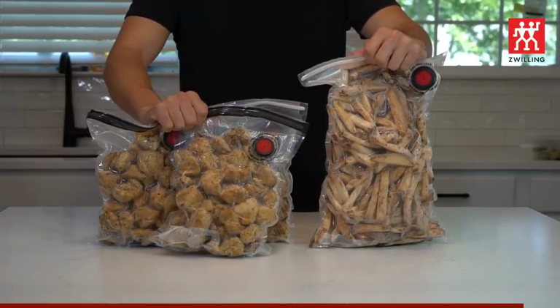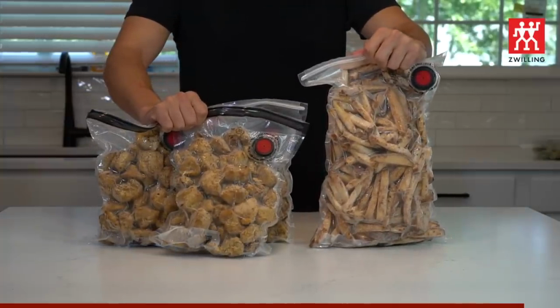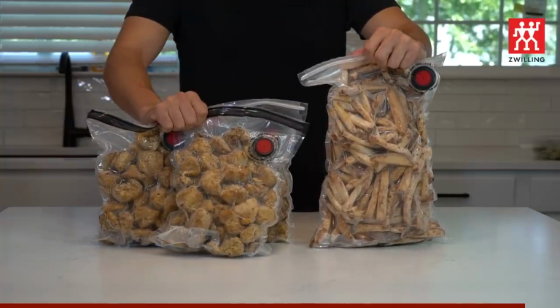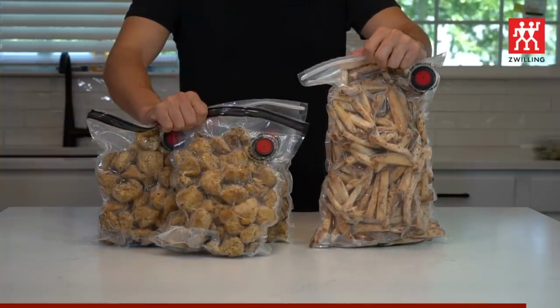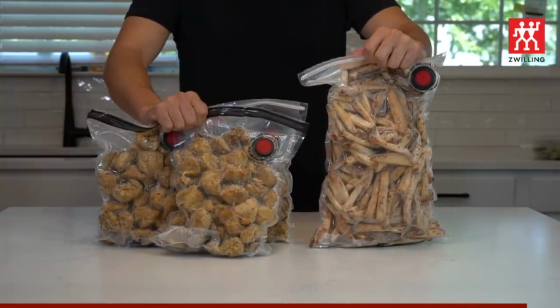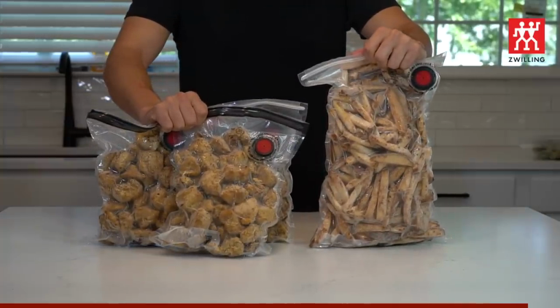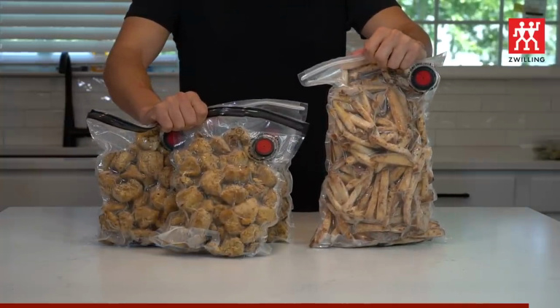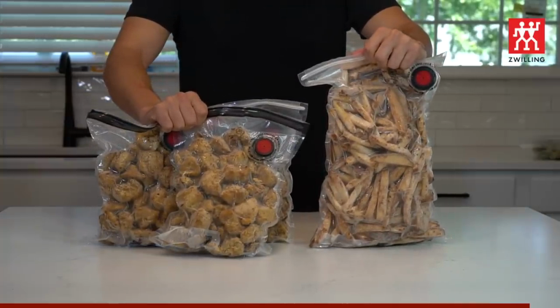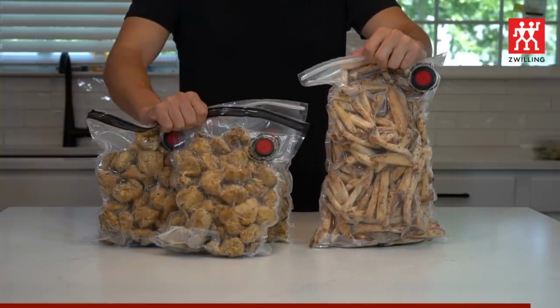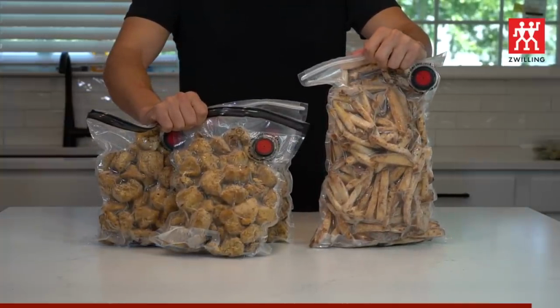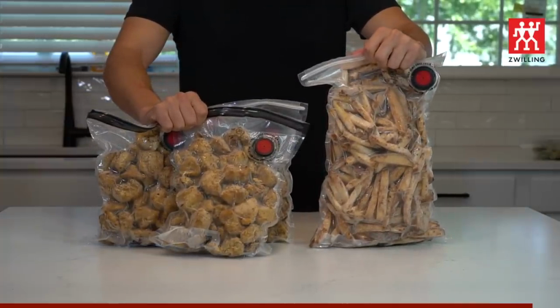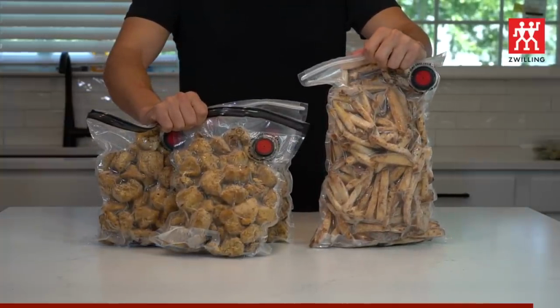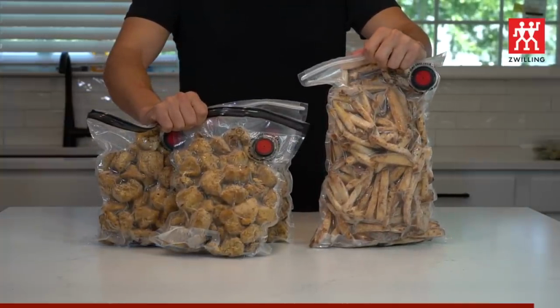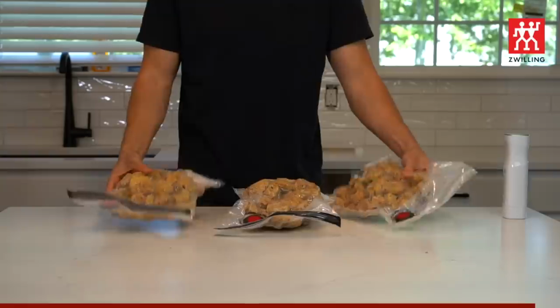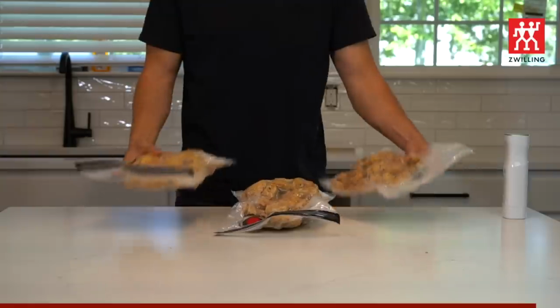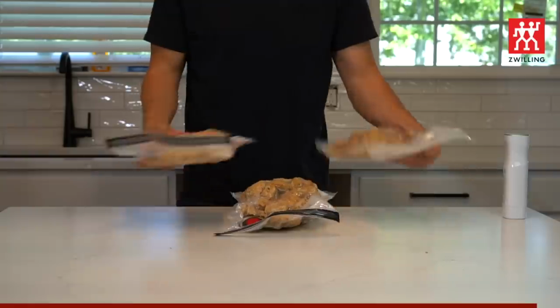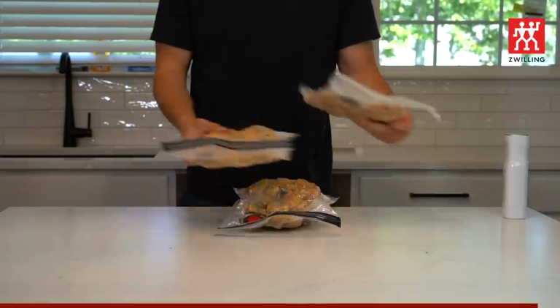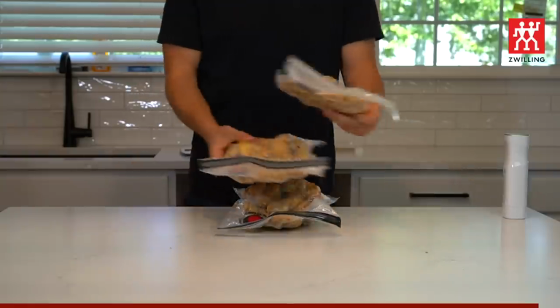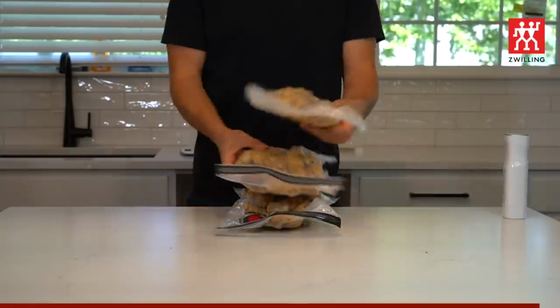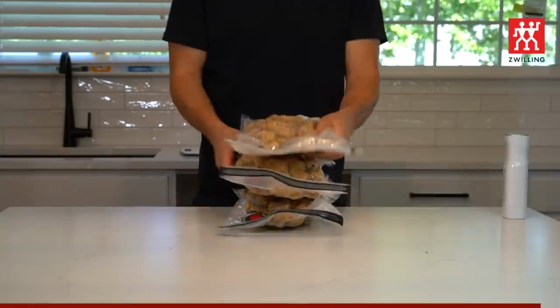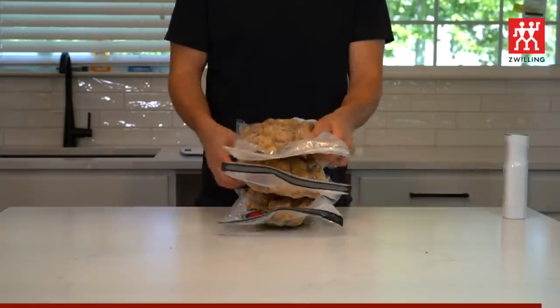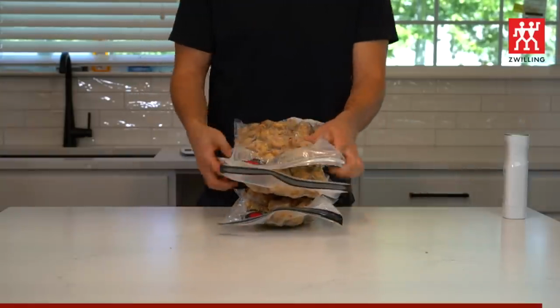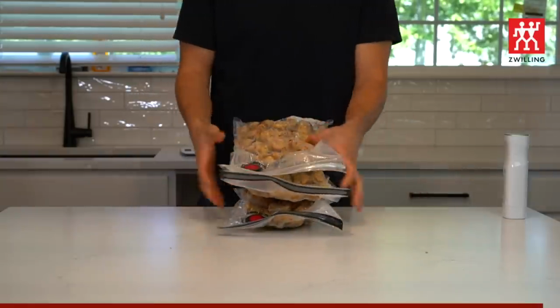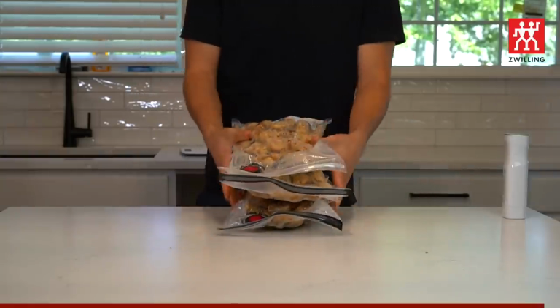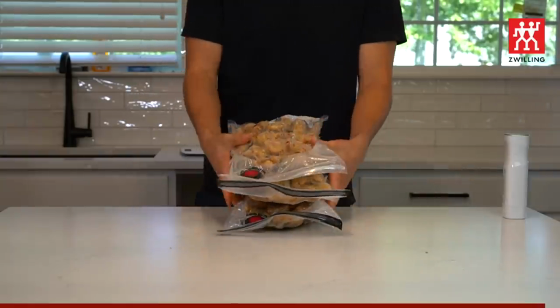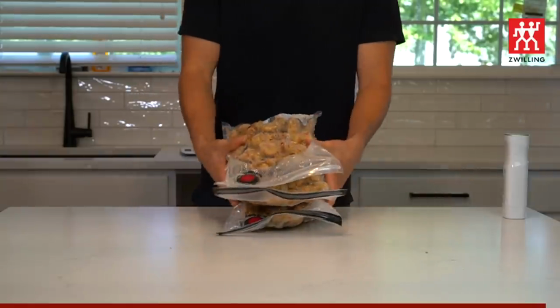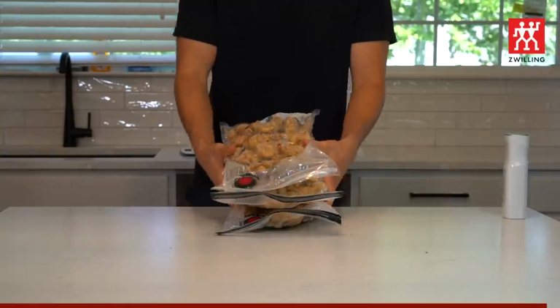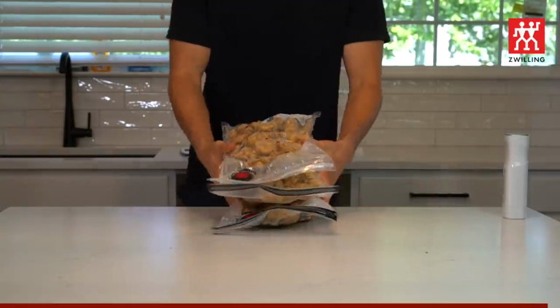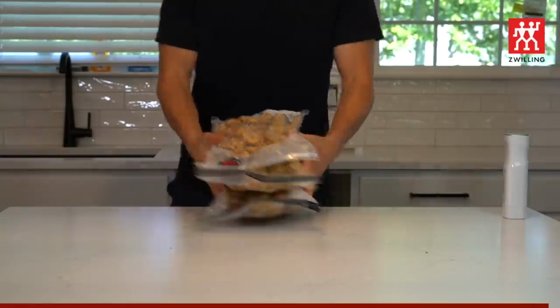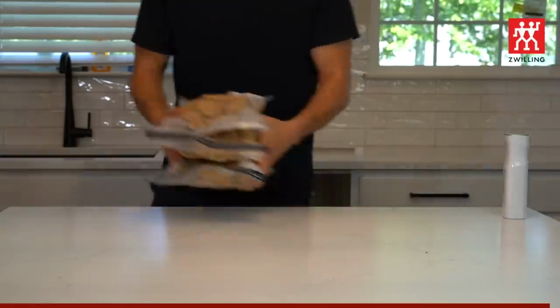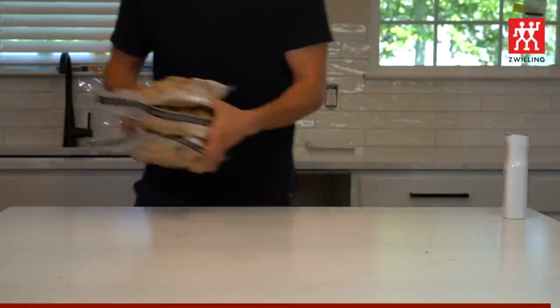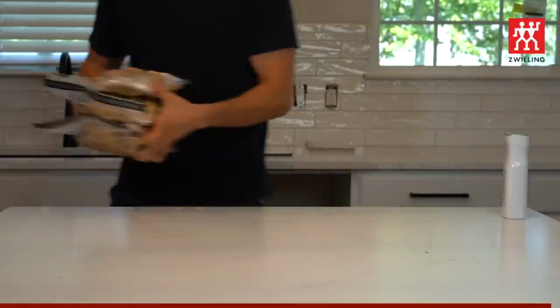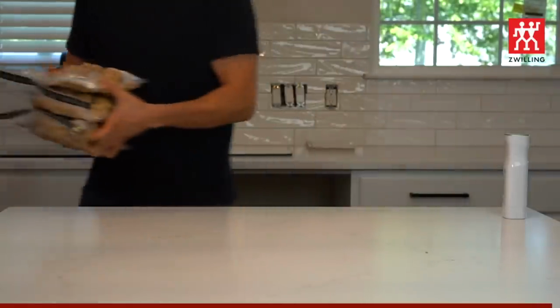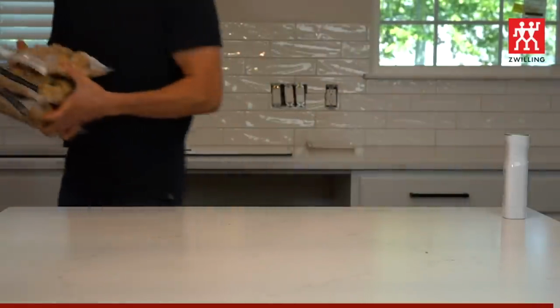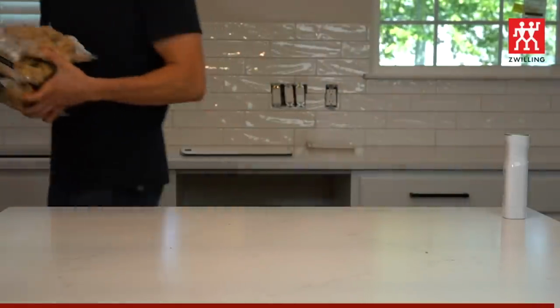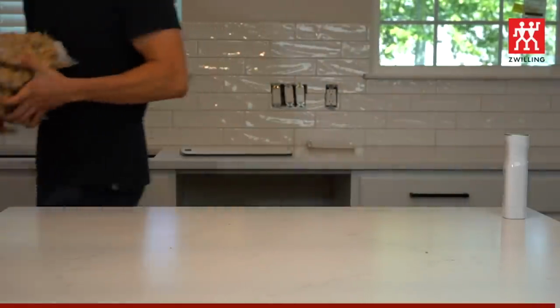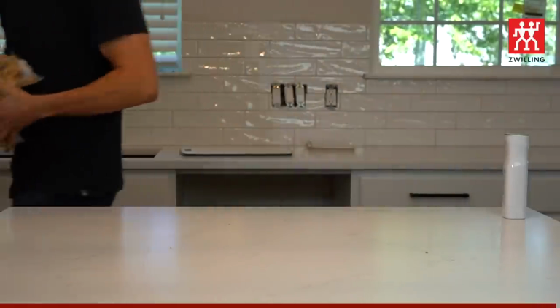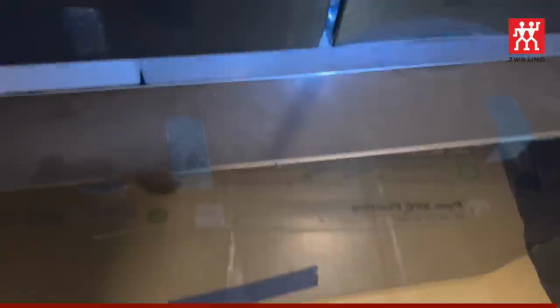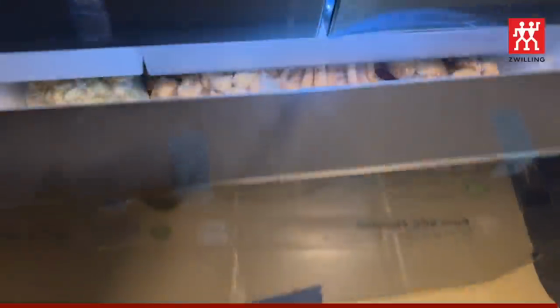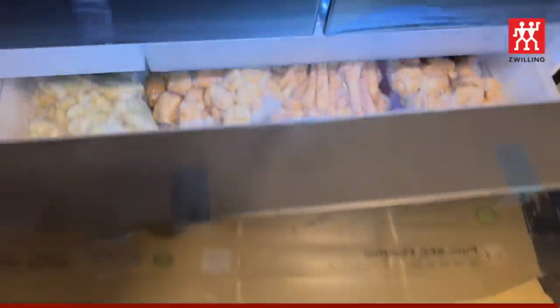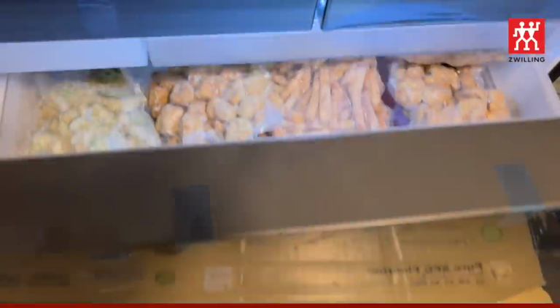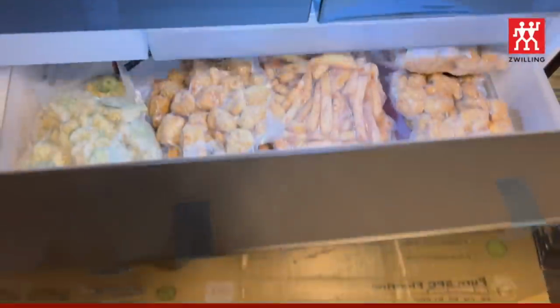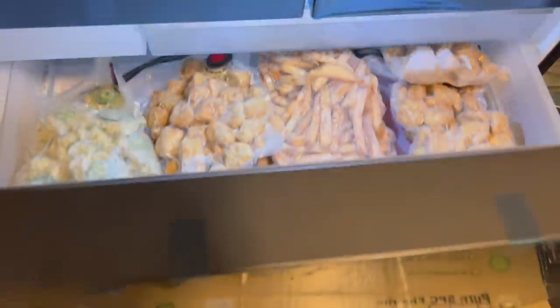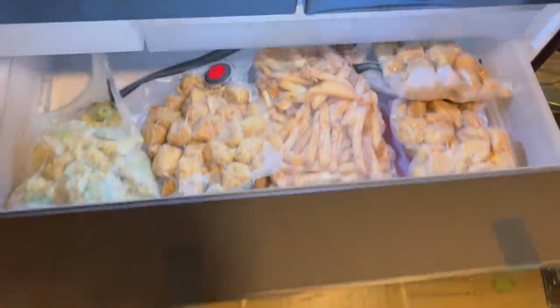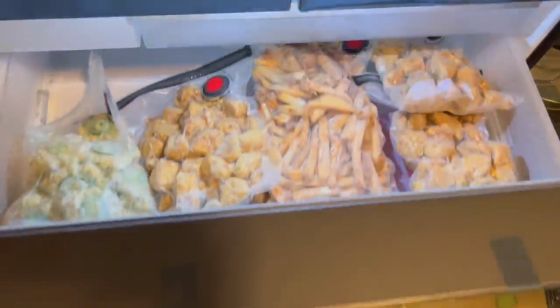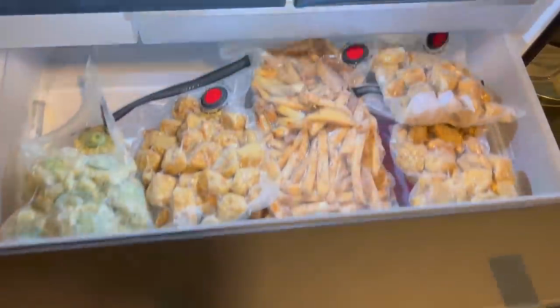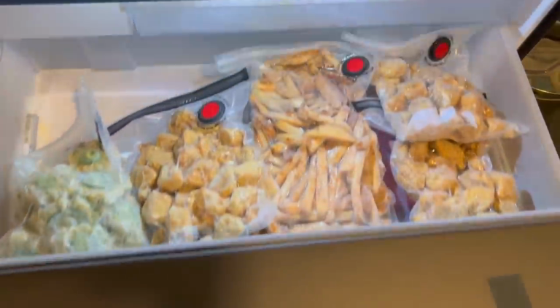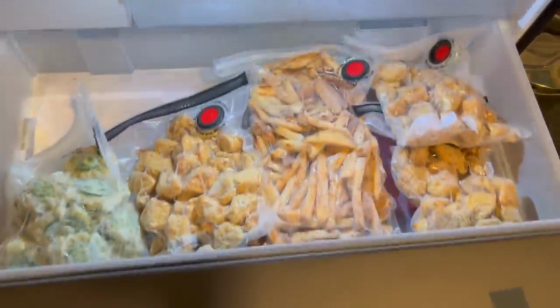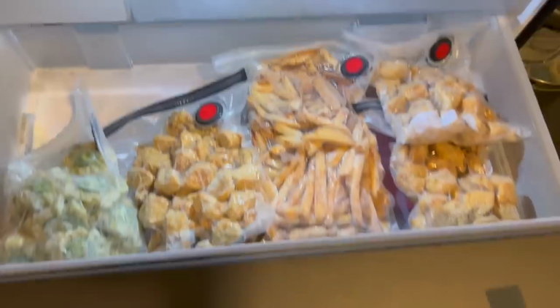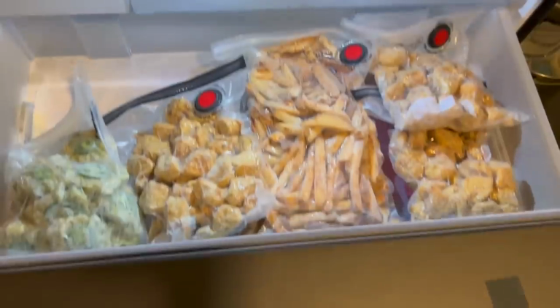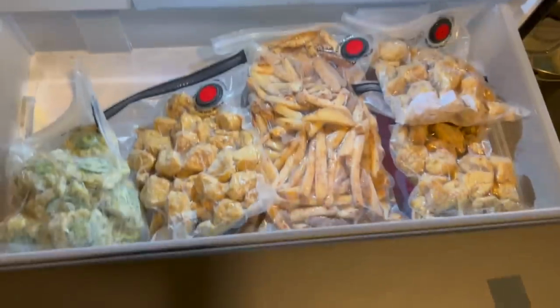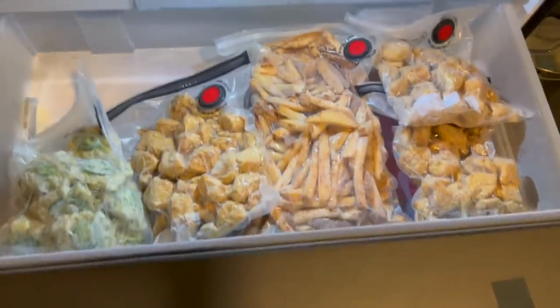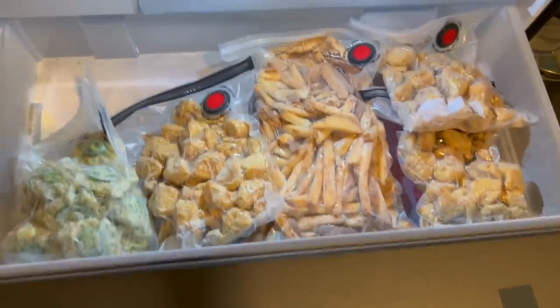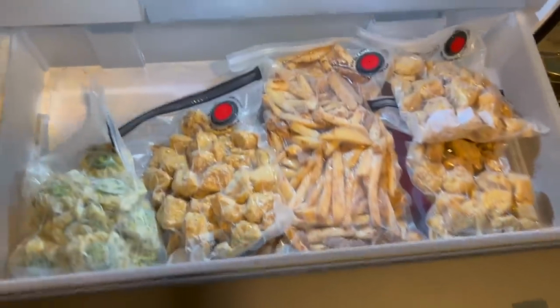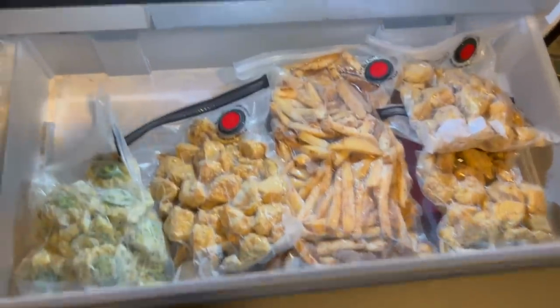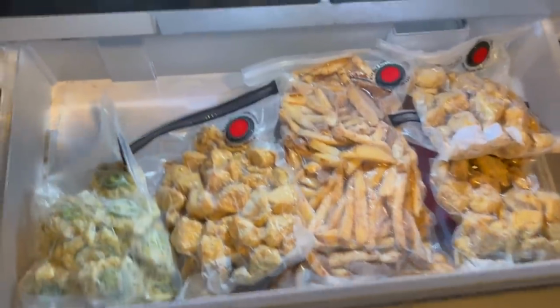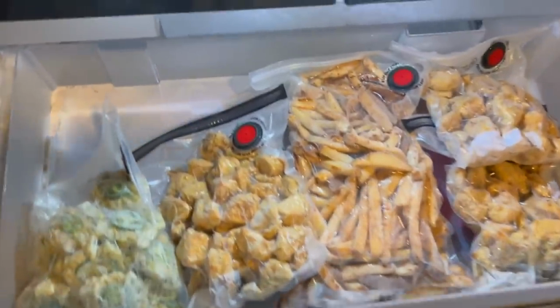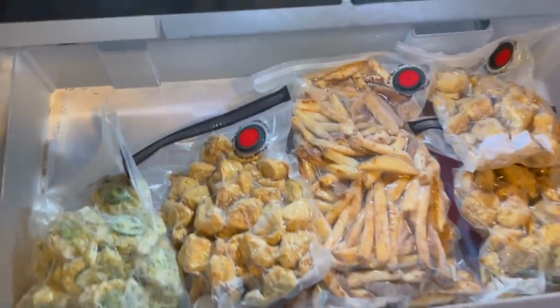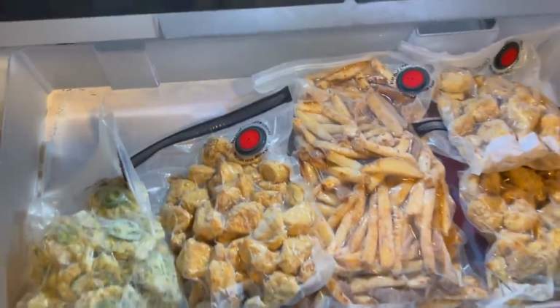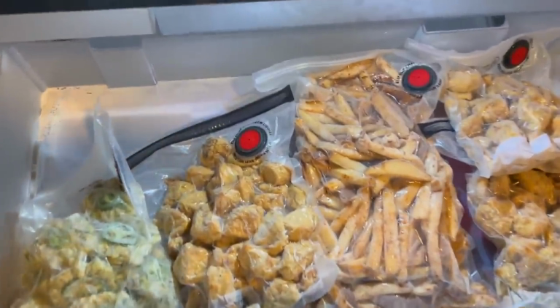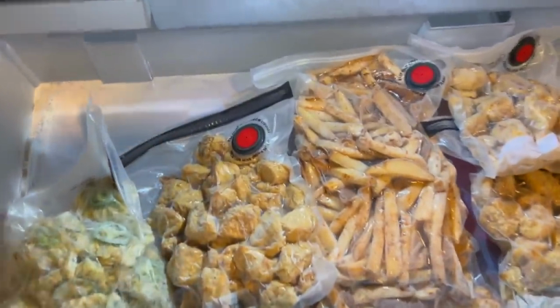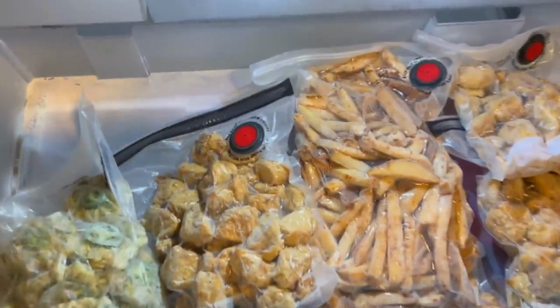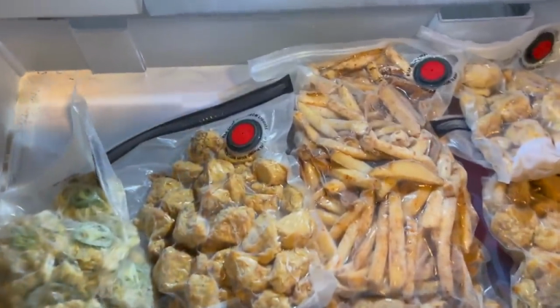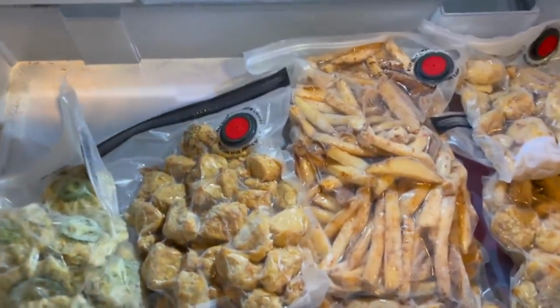Once everything is bagged up and vacuumed, into the freezer they go. Take a look at Snack City now. Have you ever seen anything more beautiful than that?